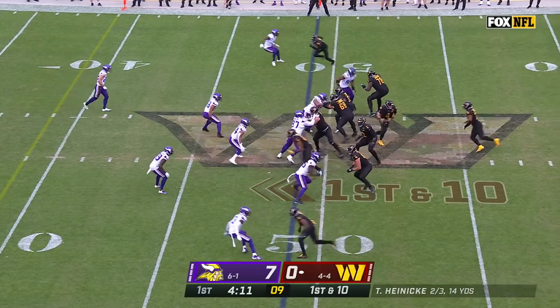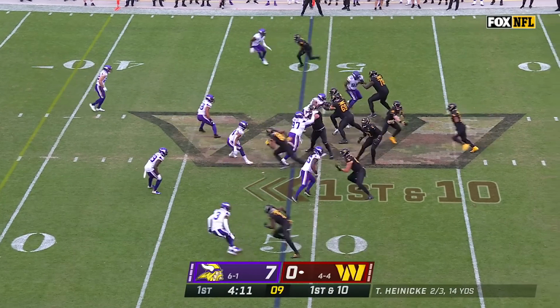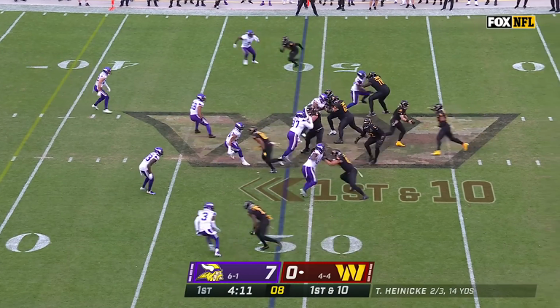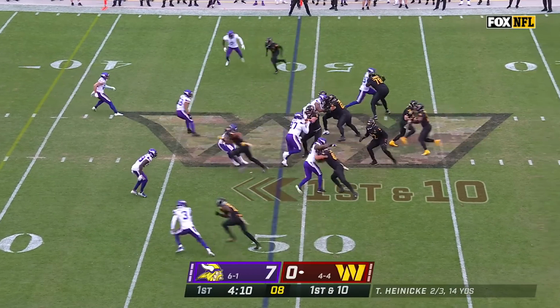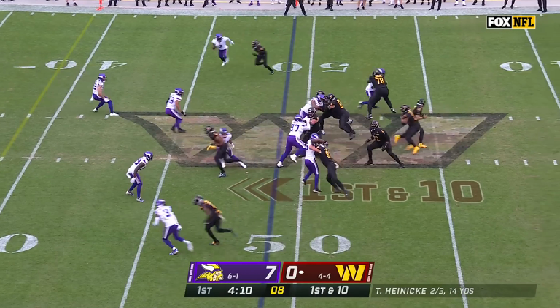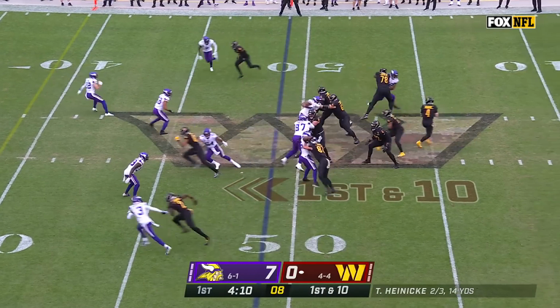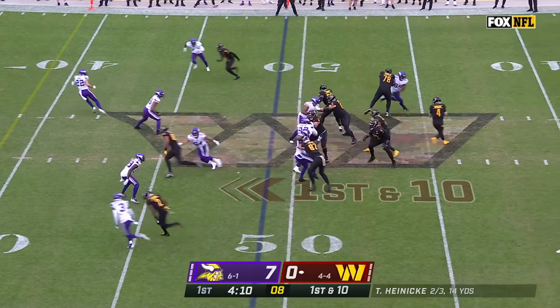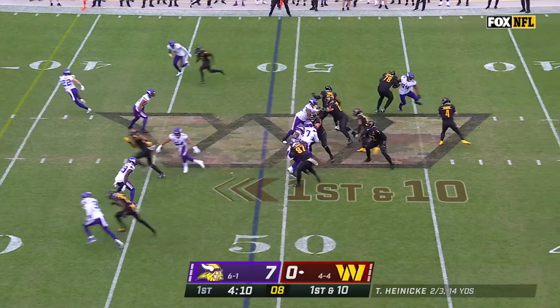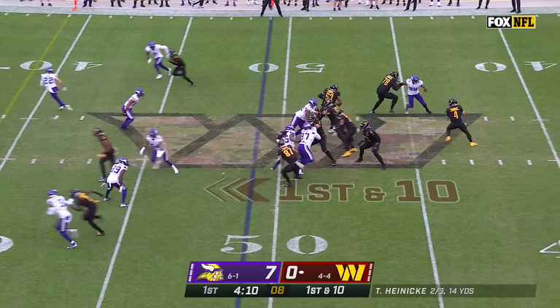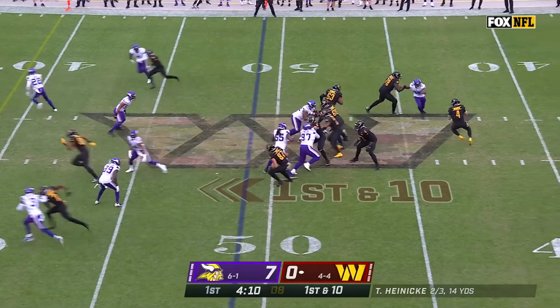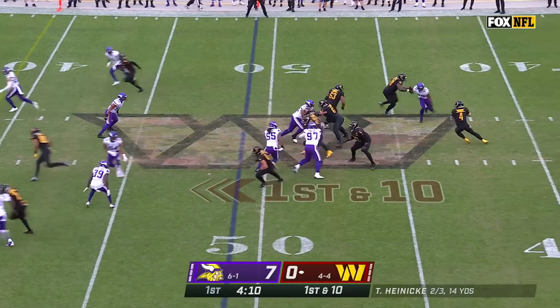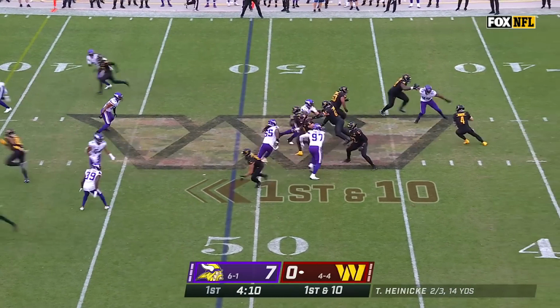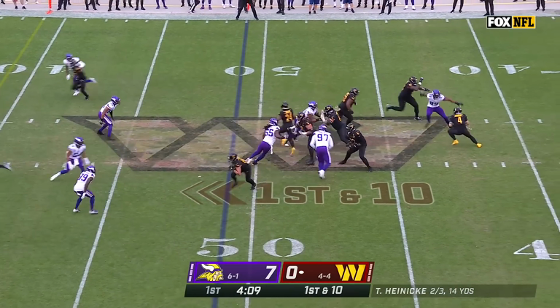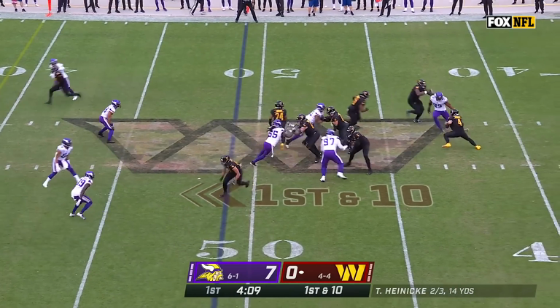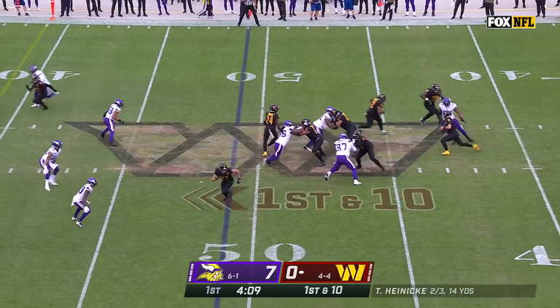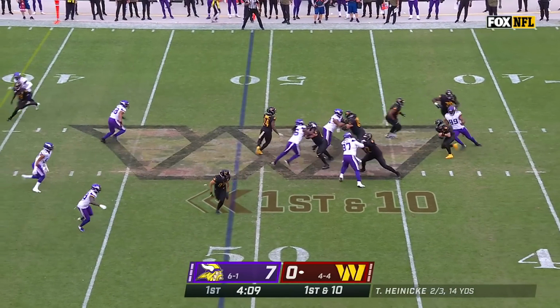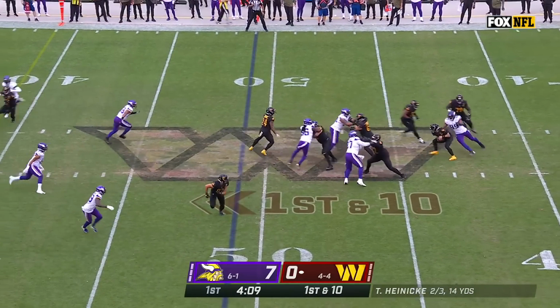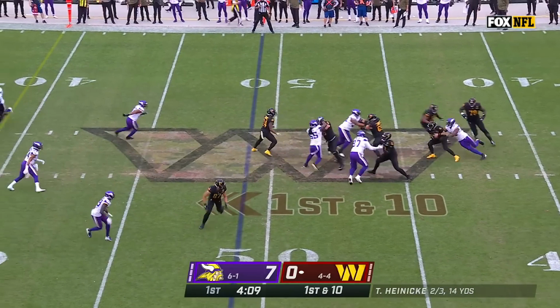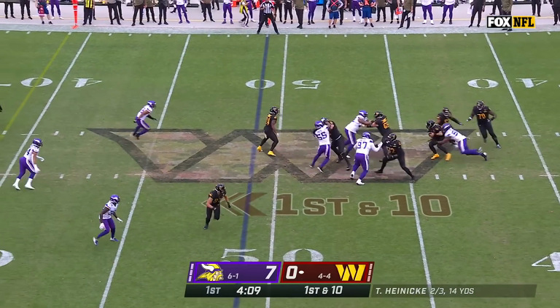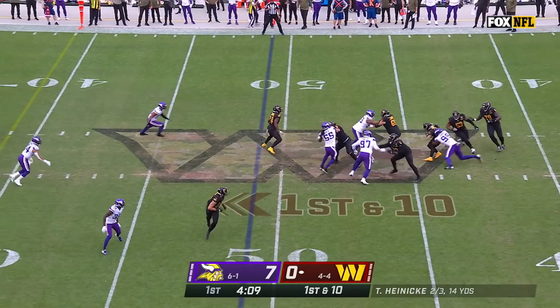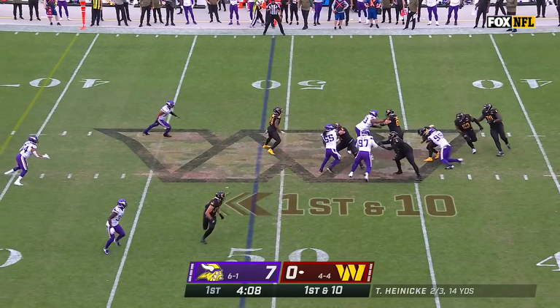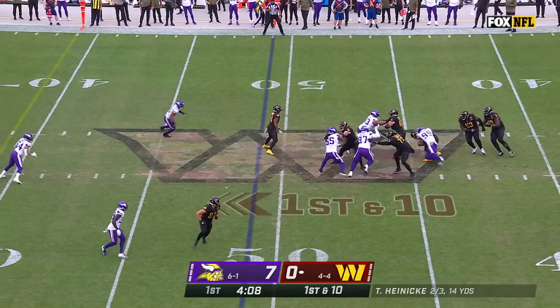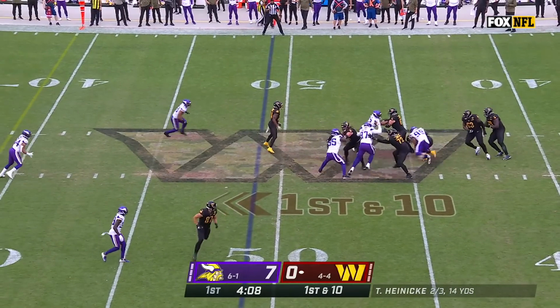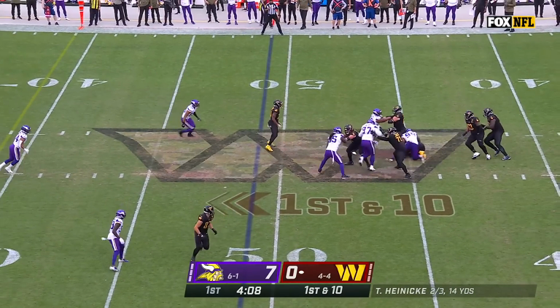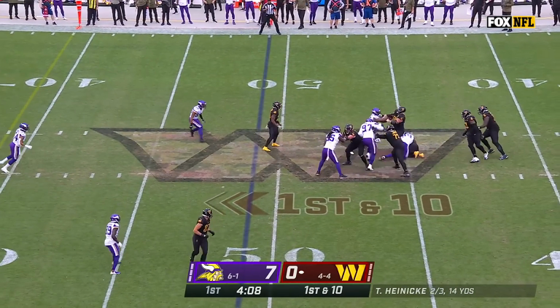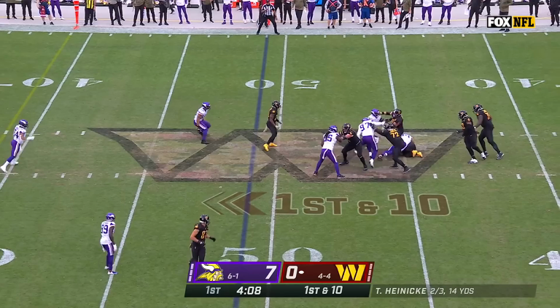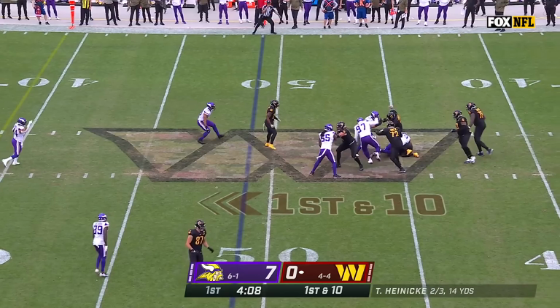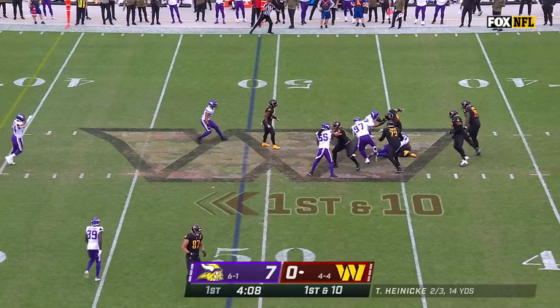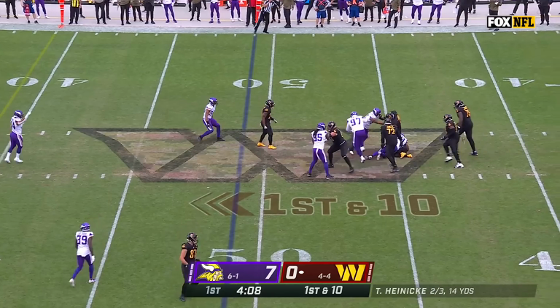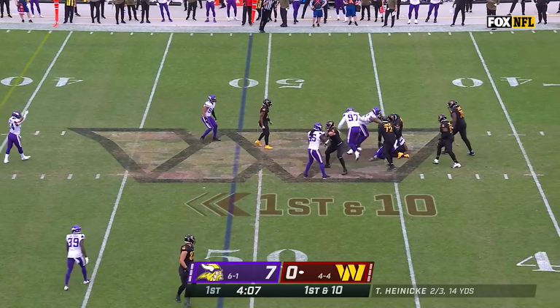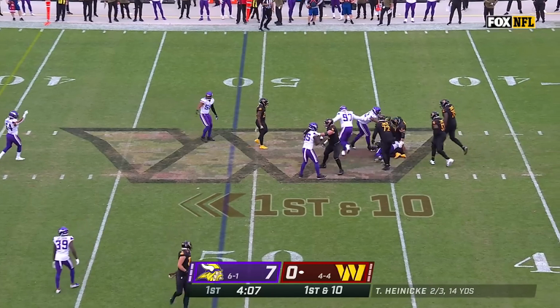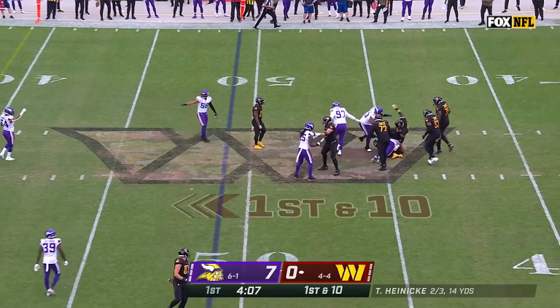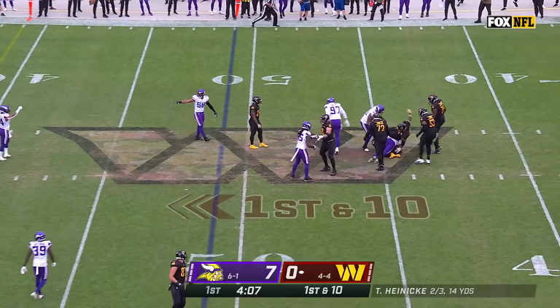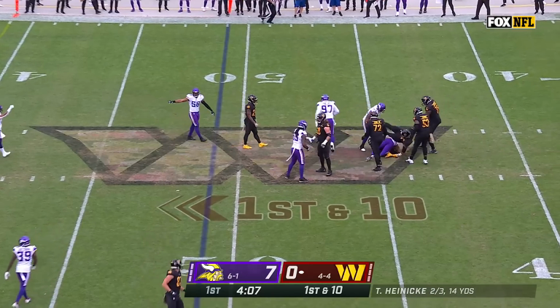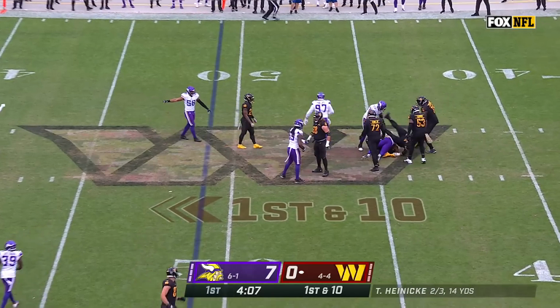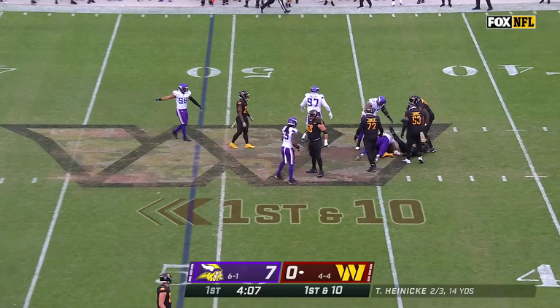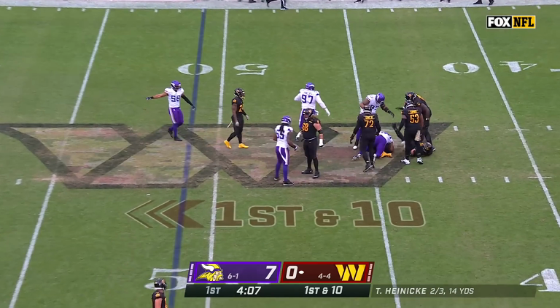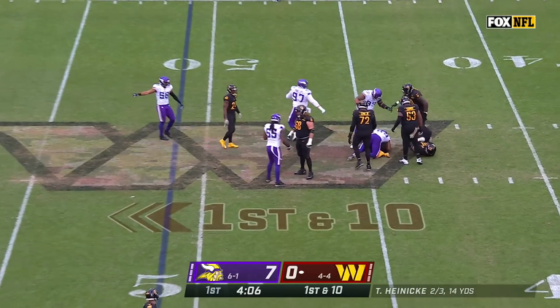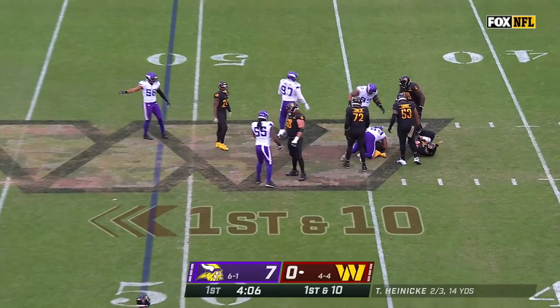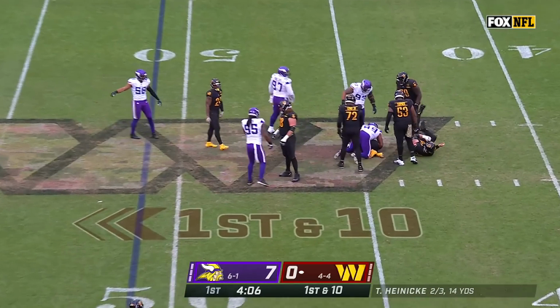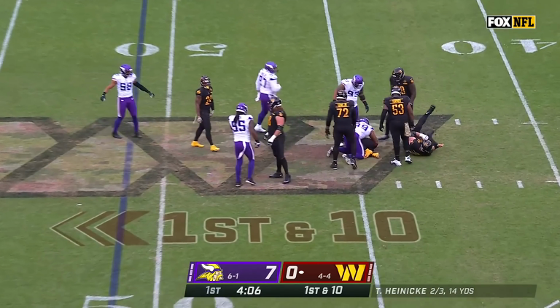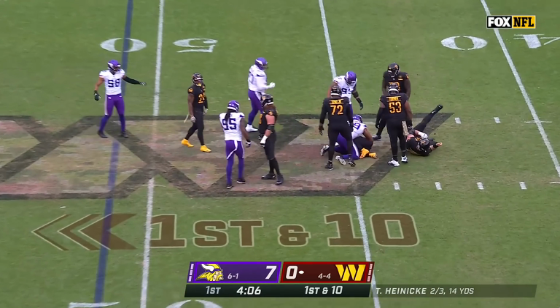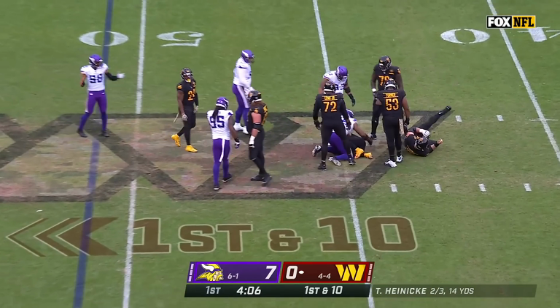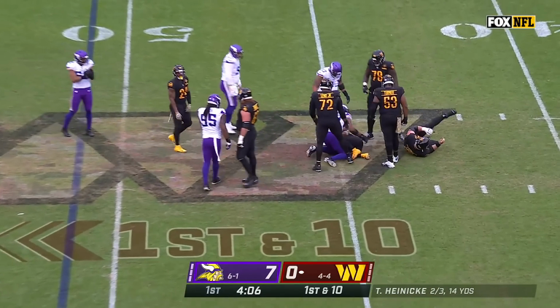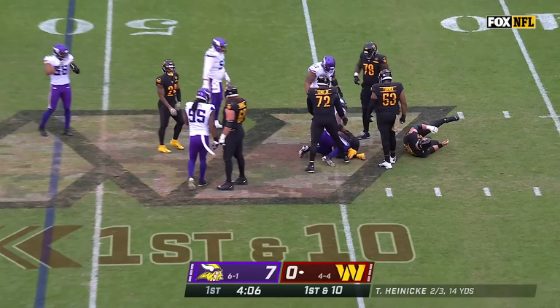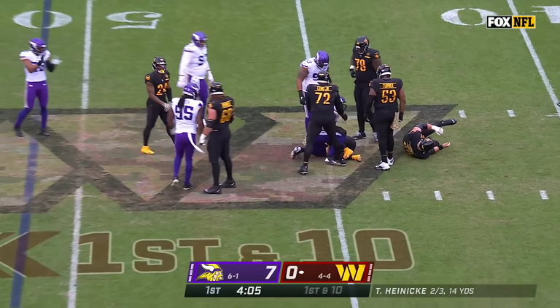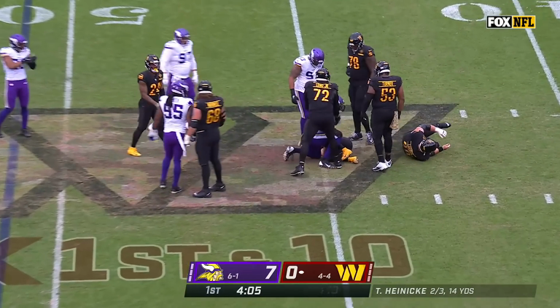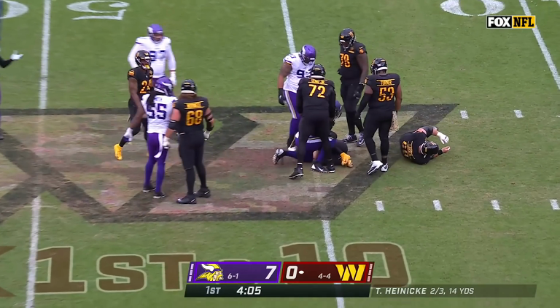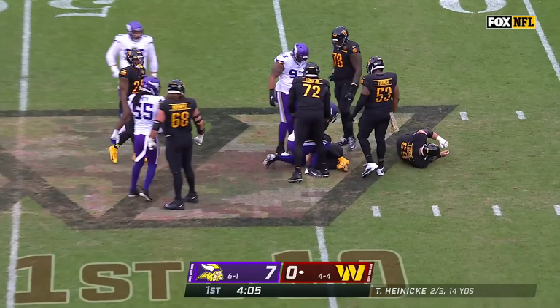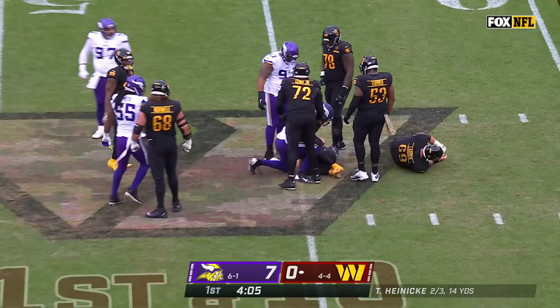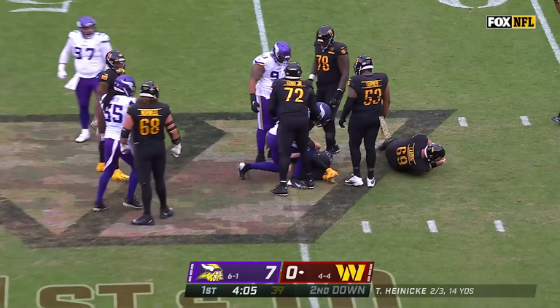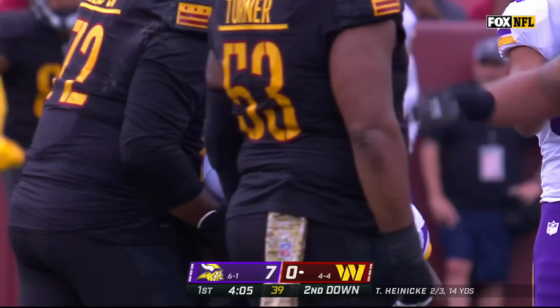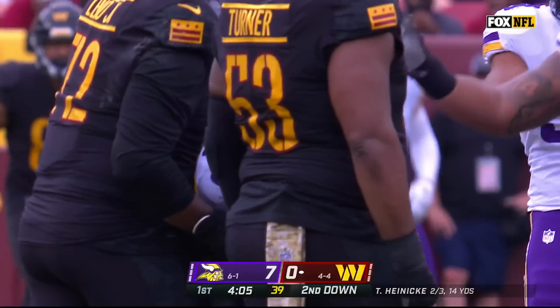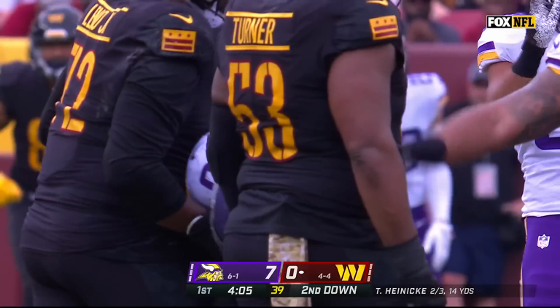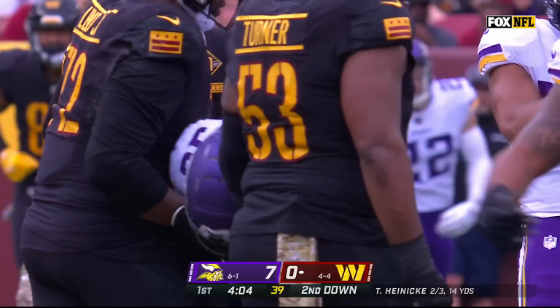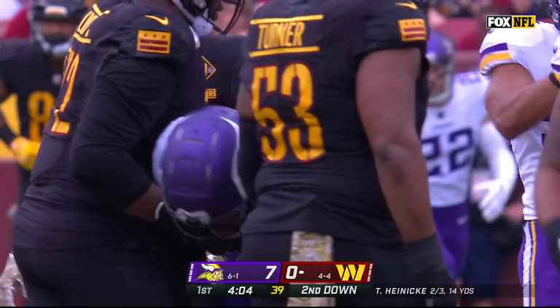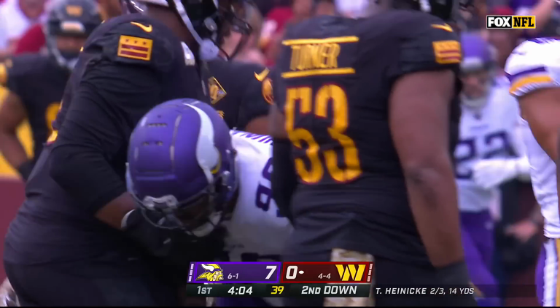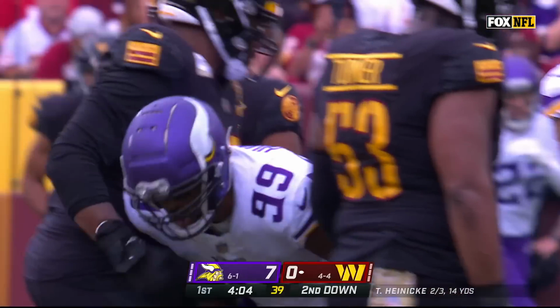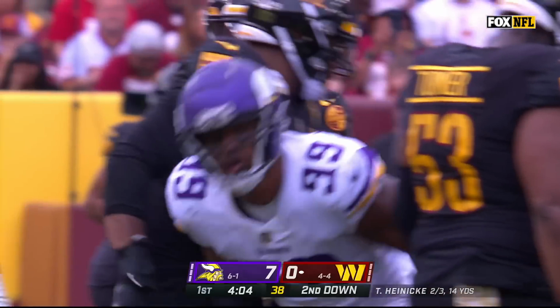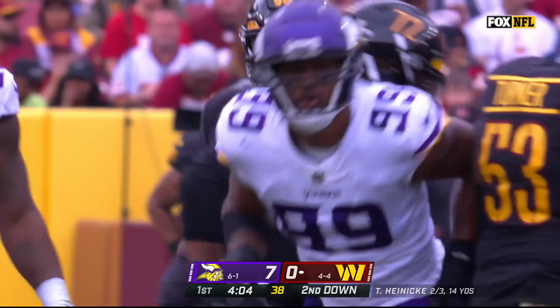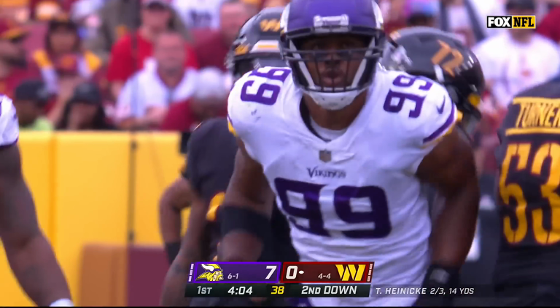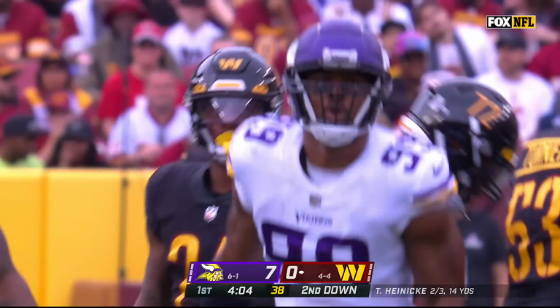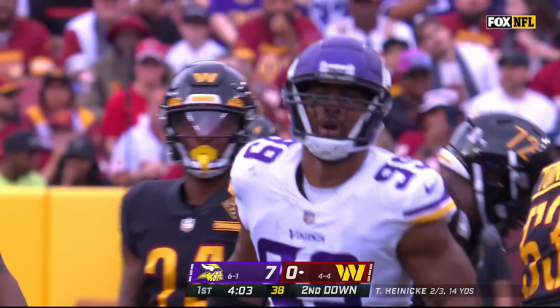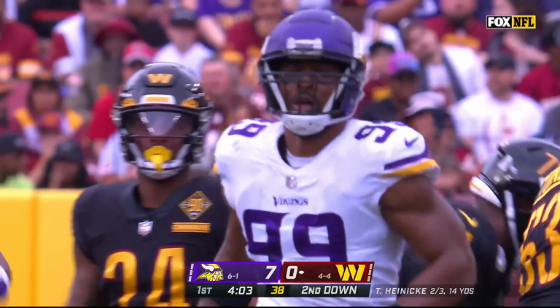On first down, pressure on Heineke, and he's sacked at the 45 by Neal Hutter — his fourth sack of the season.